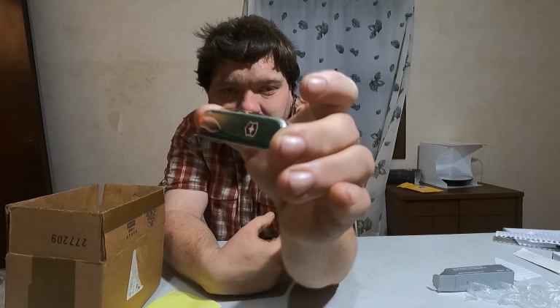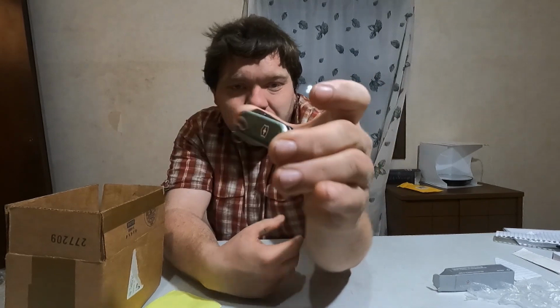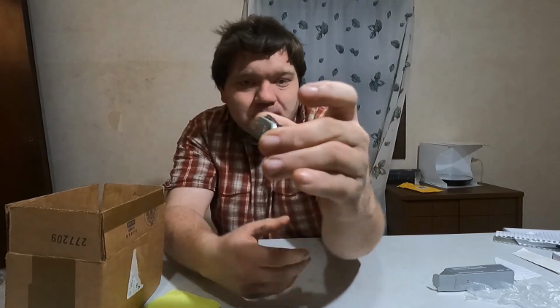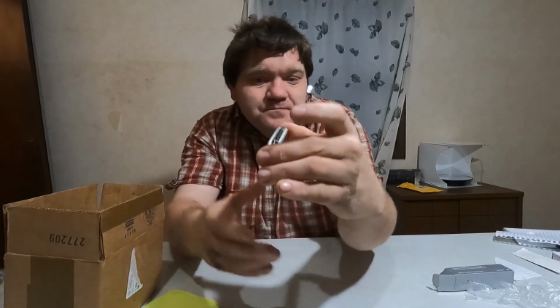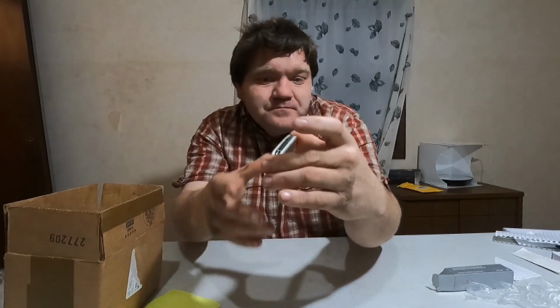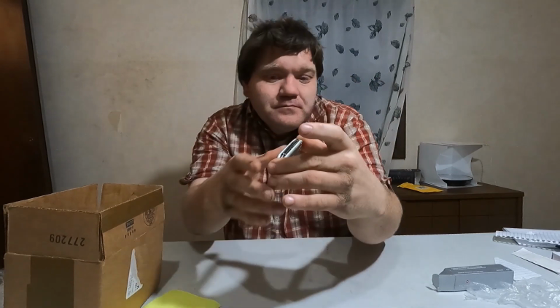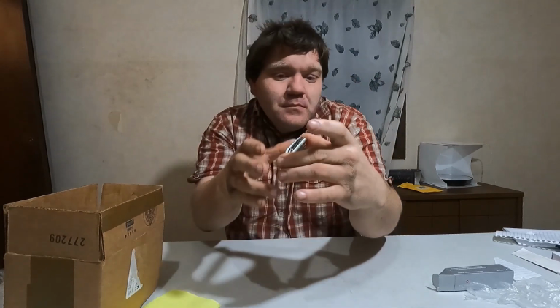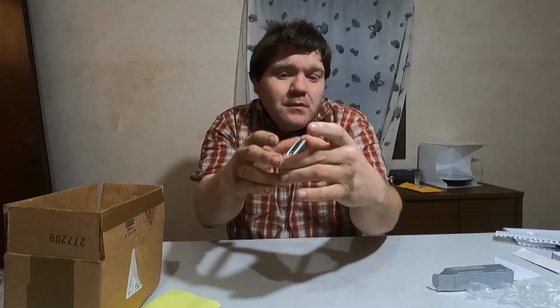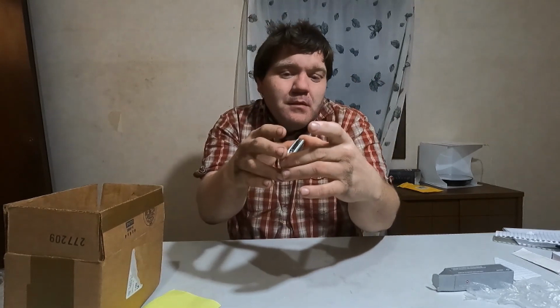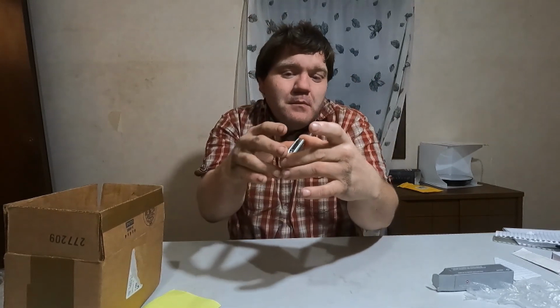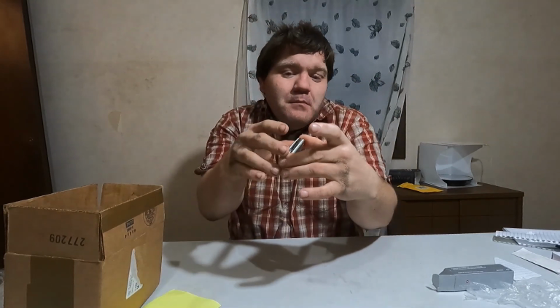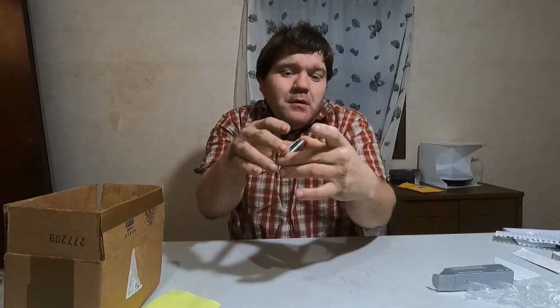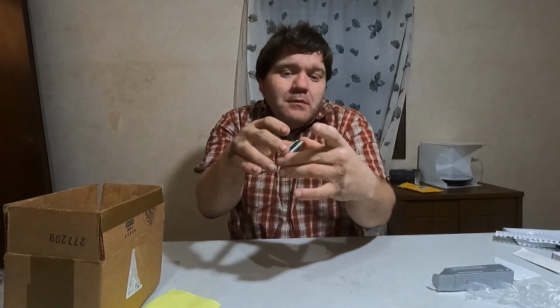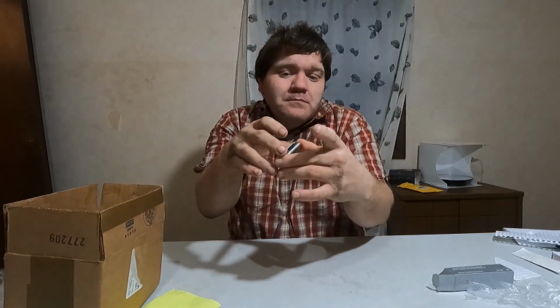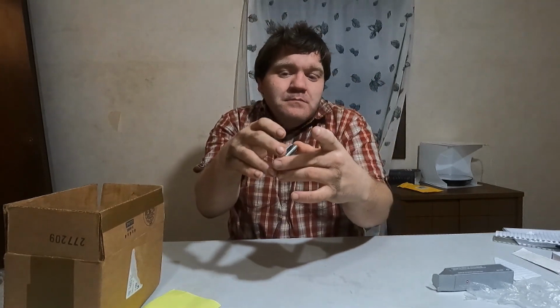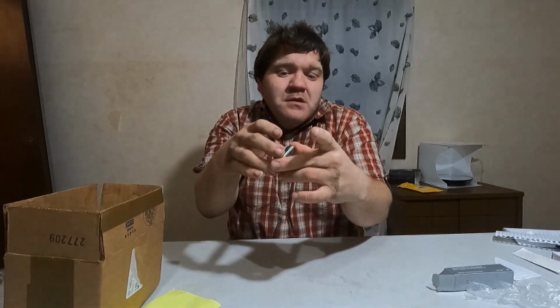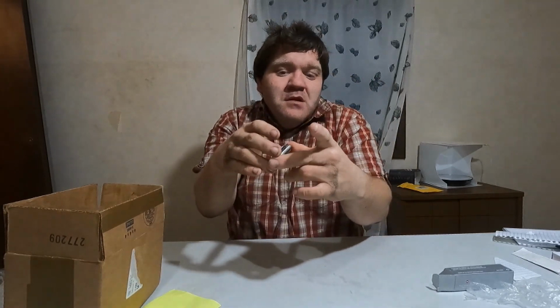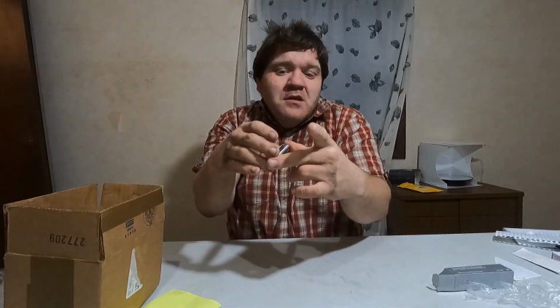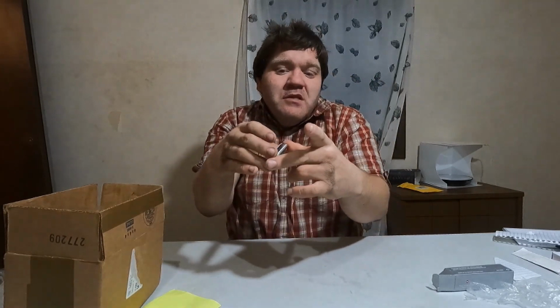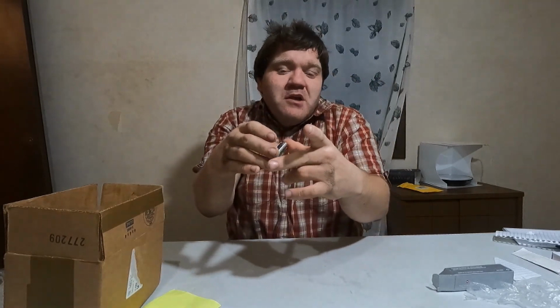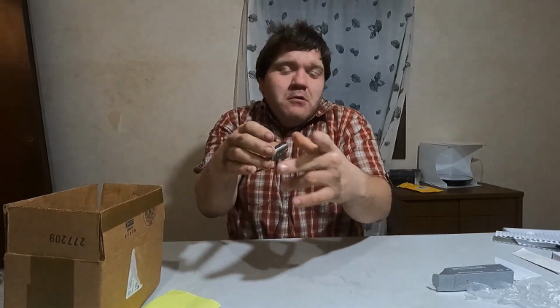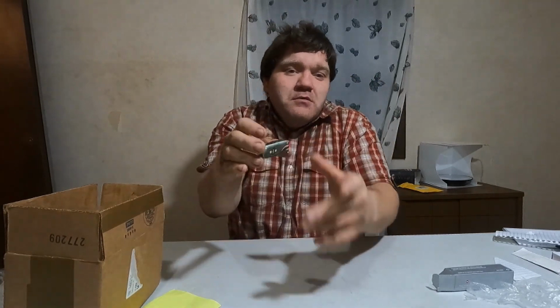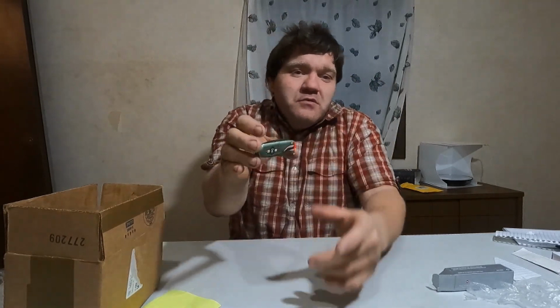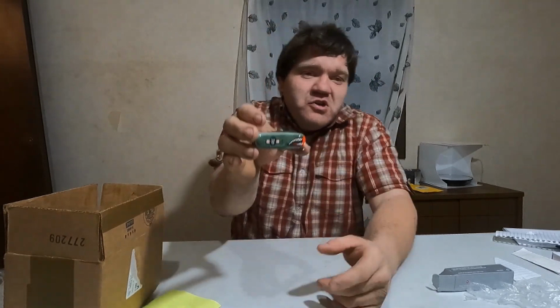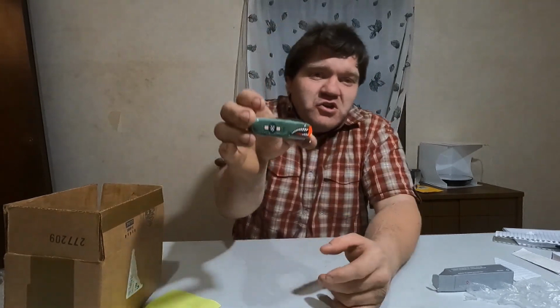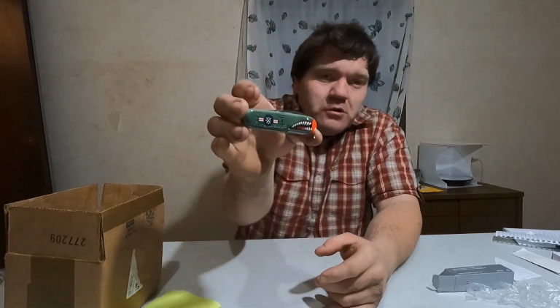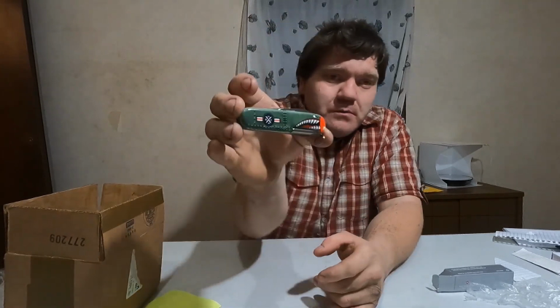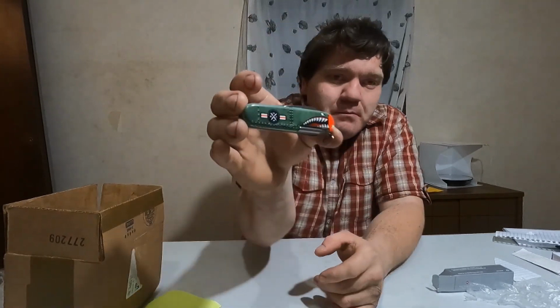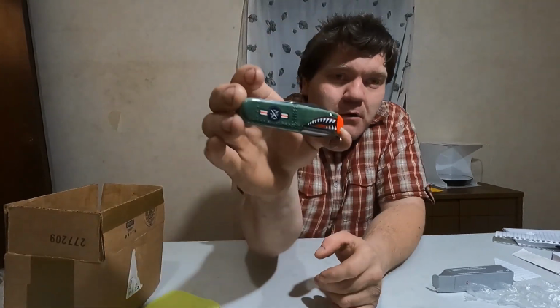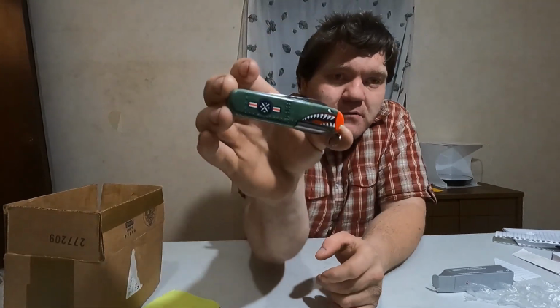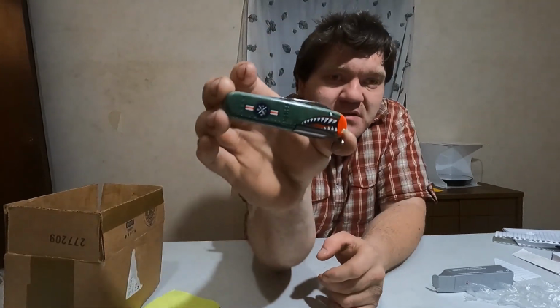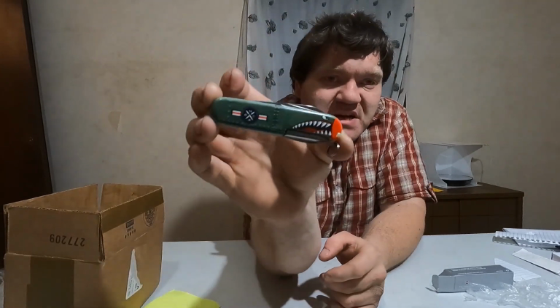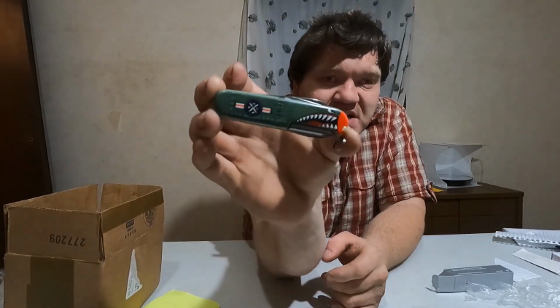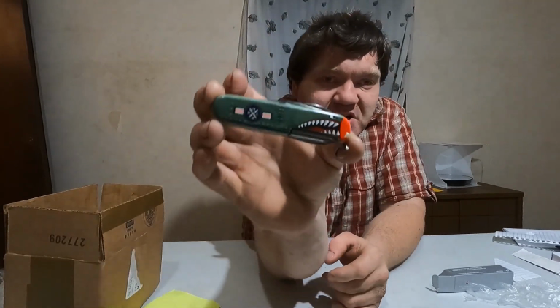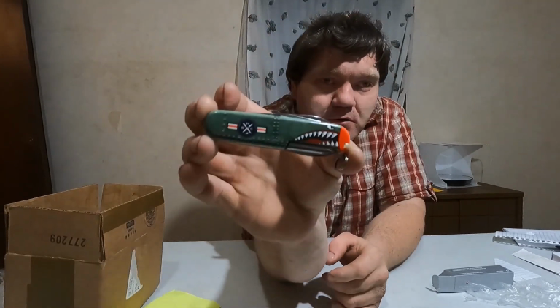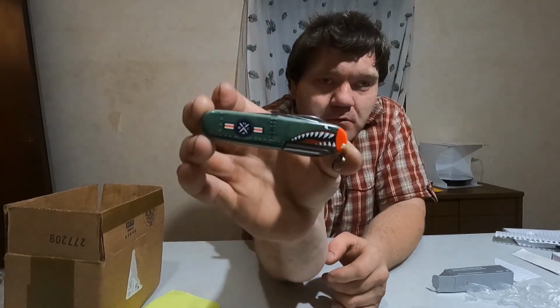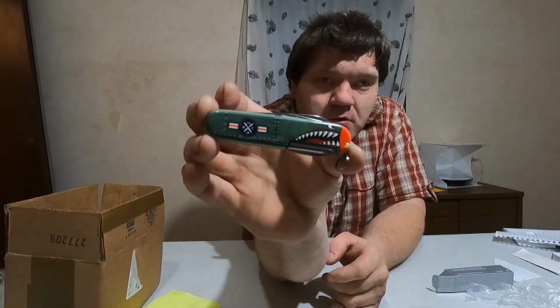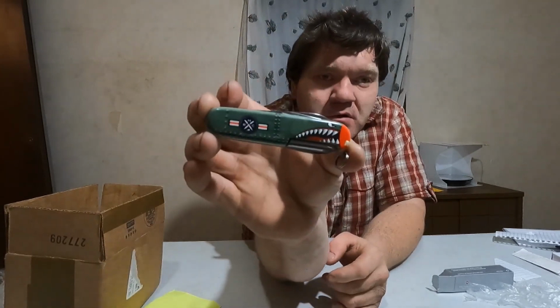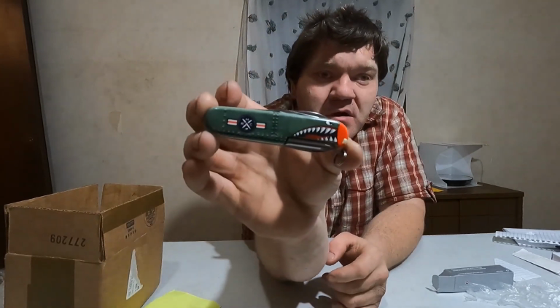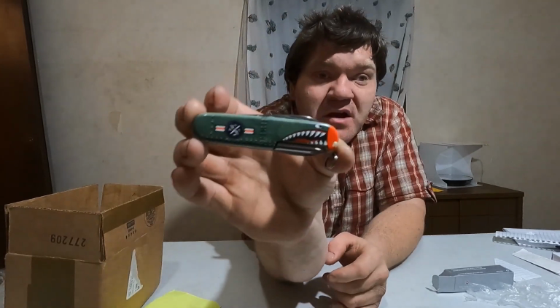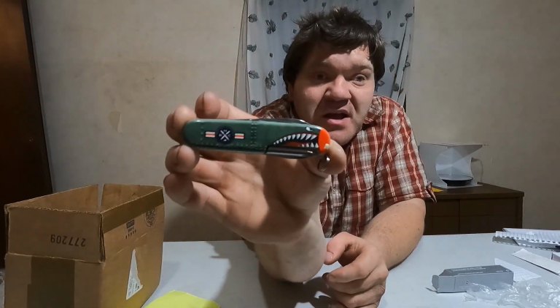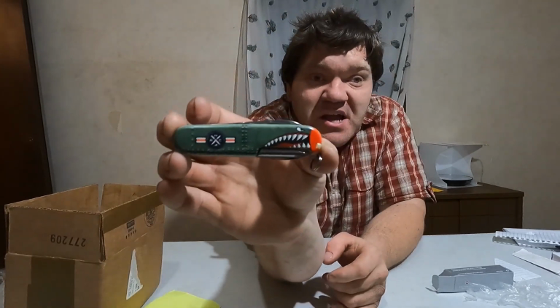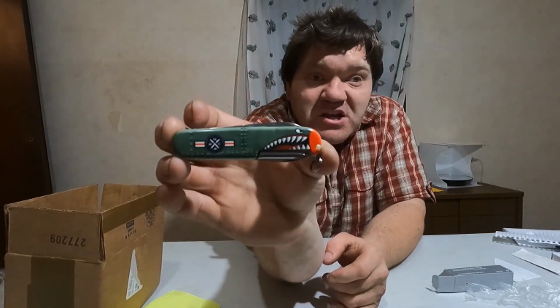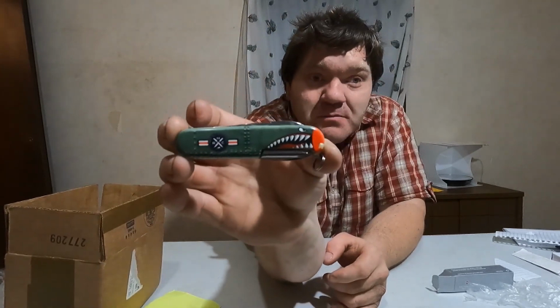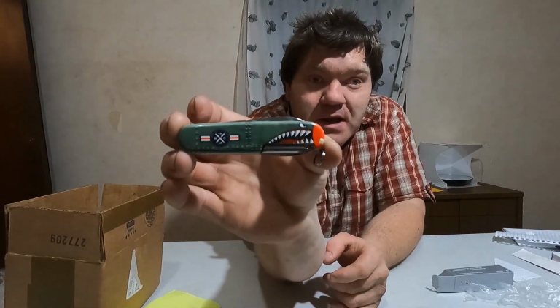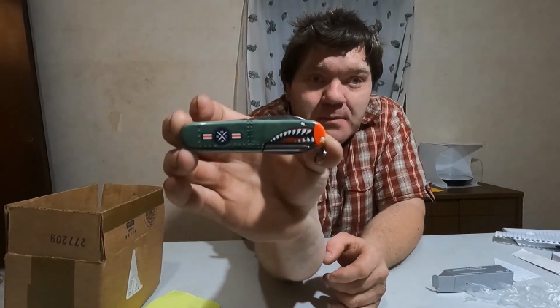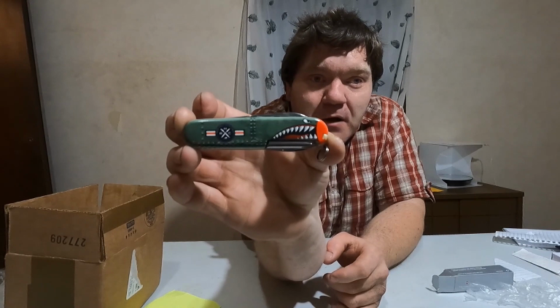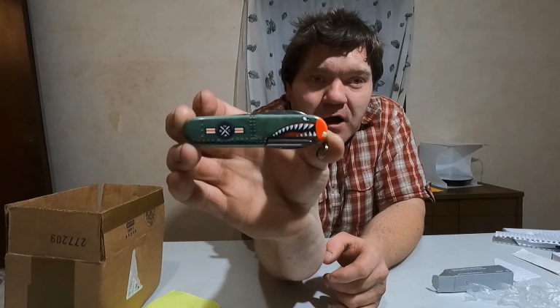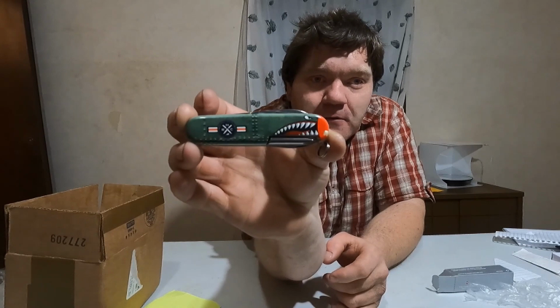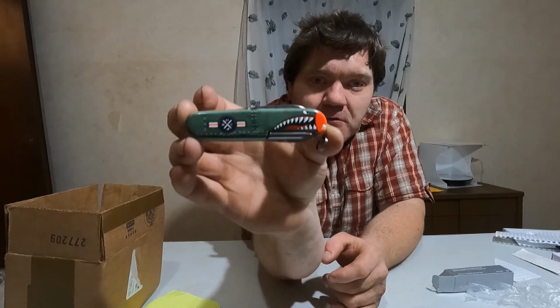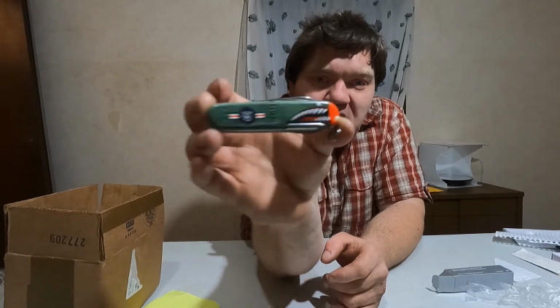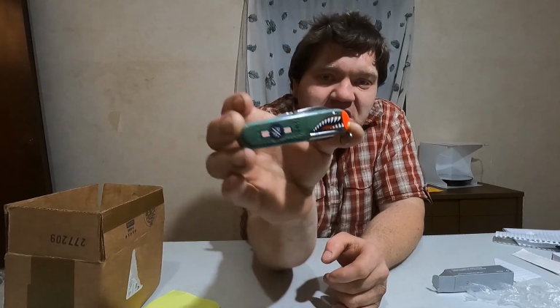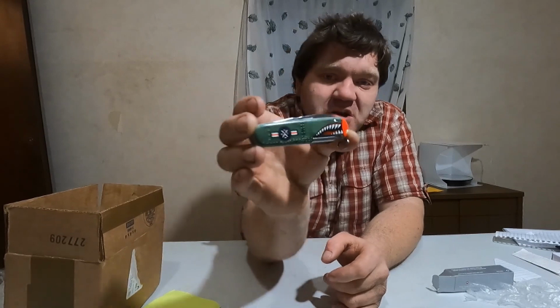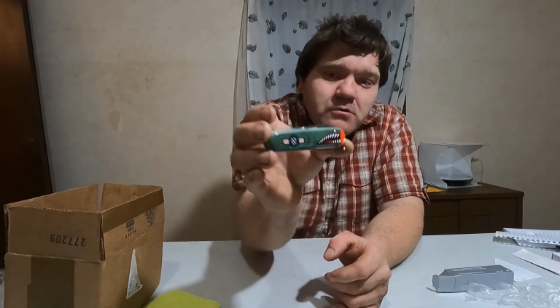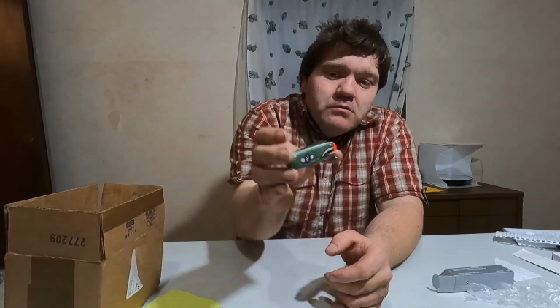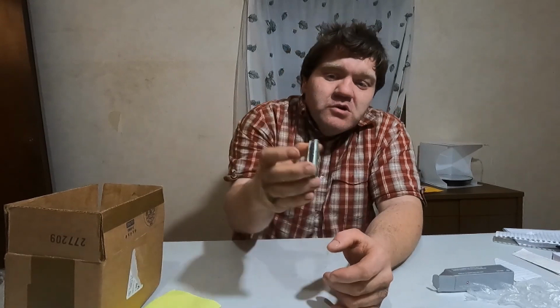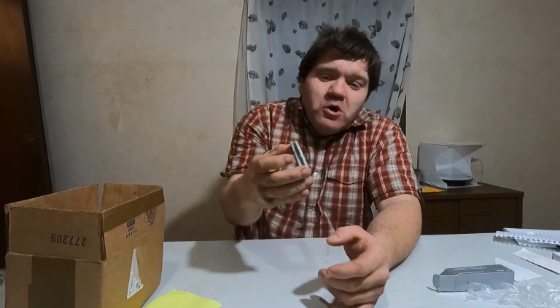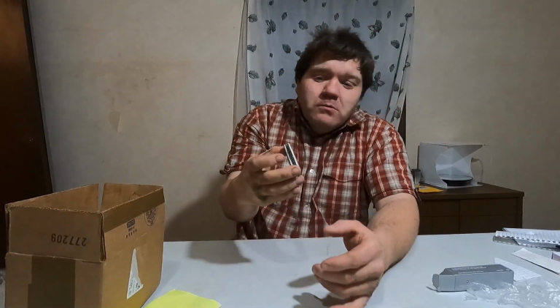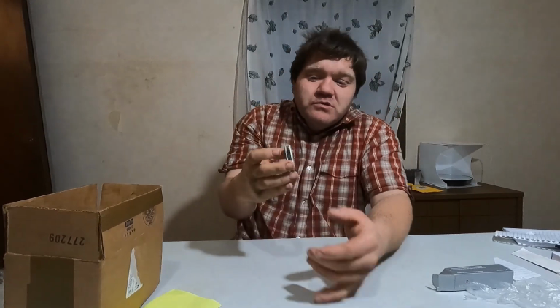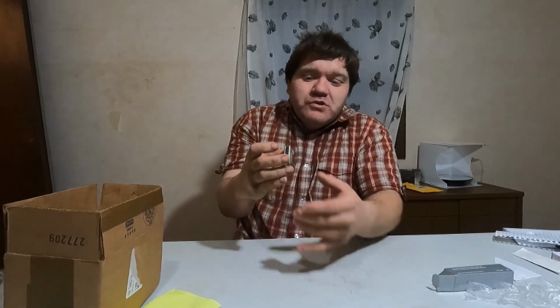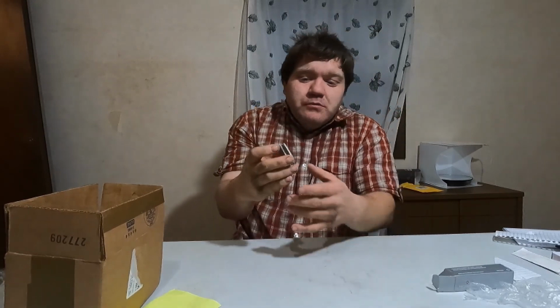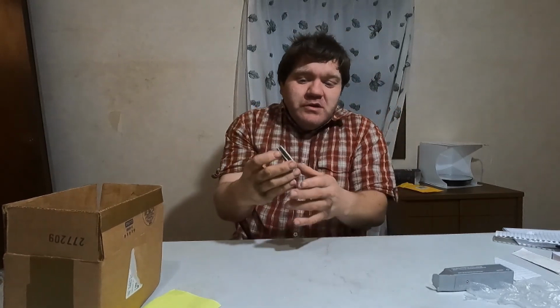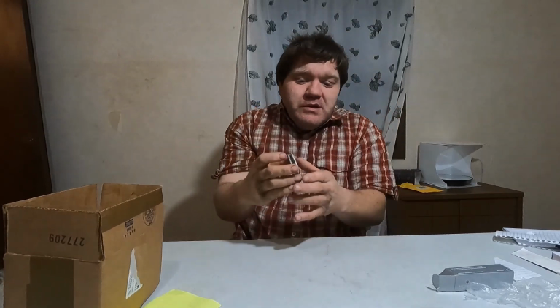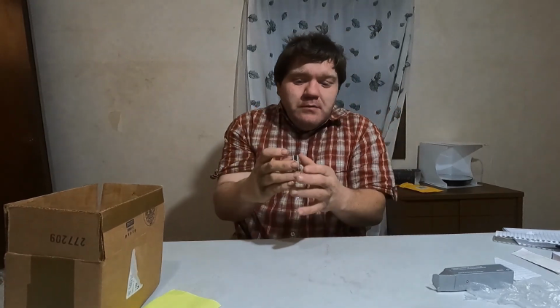I also like it because it's got green on it and green is my favorite color. There's the Victorinox logo painted on it. They call it the Shark Mouth Tinkerer, made by Red Hill Cutlery.